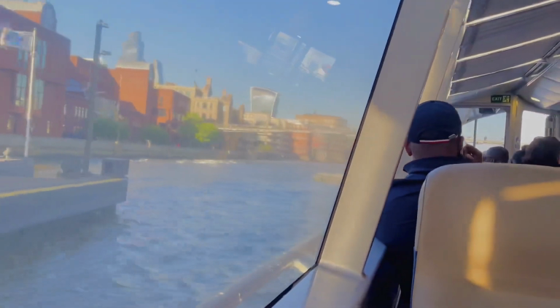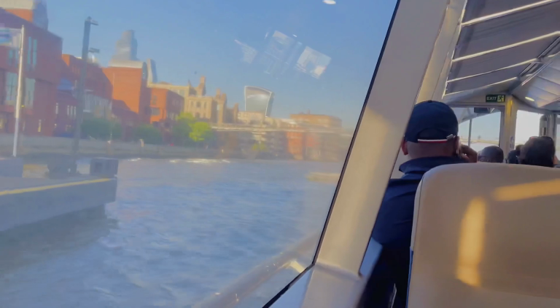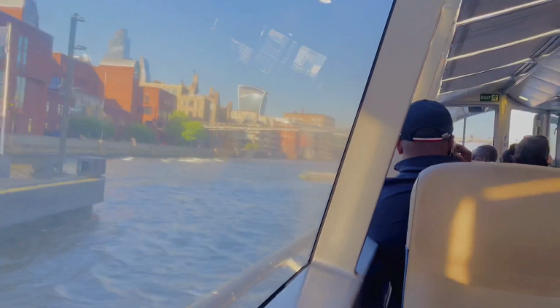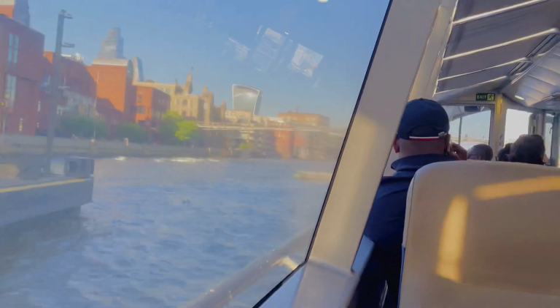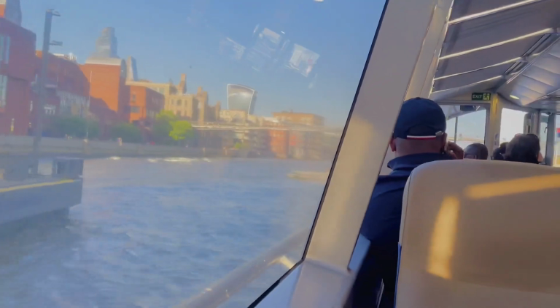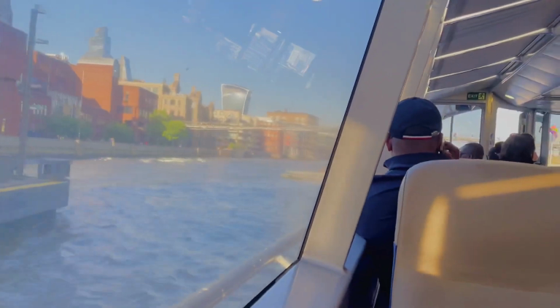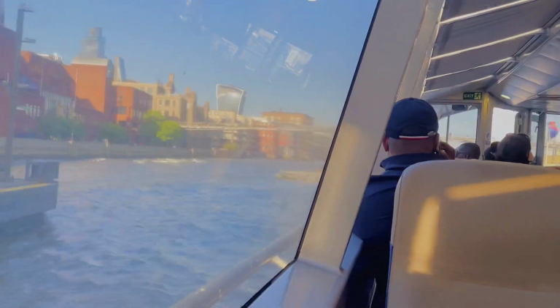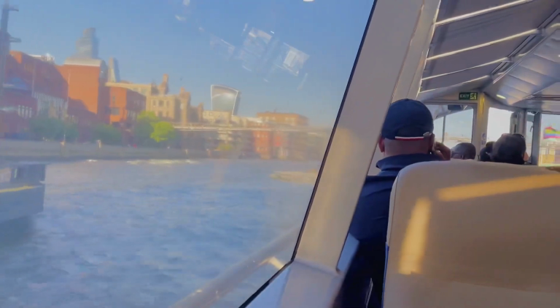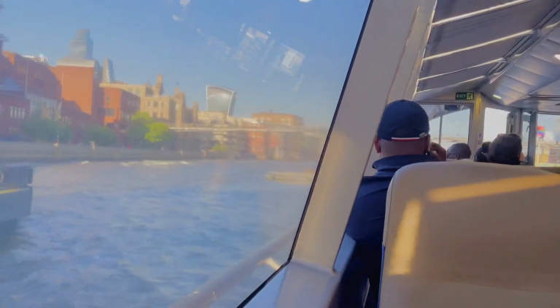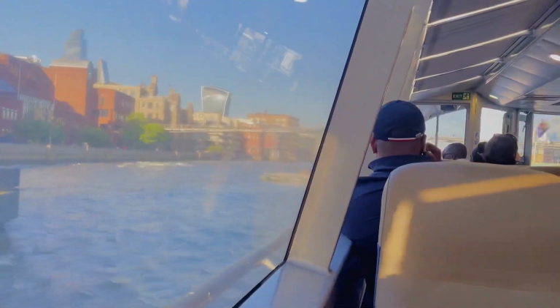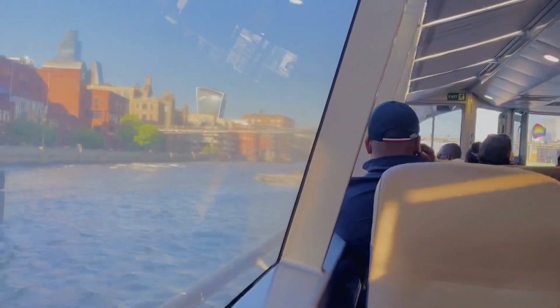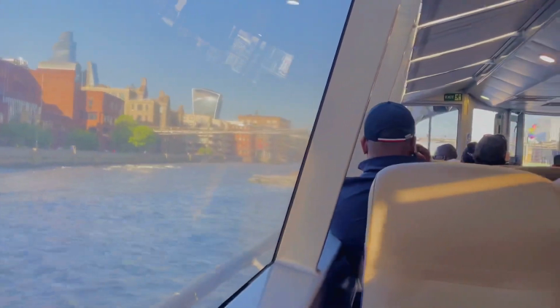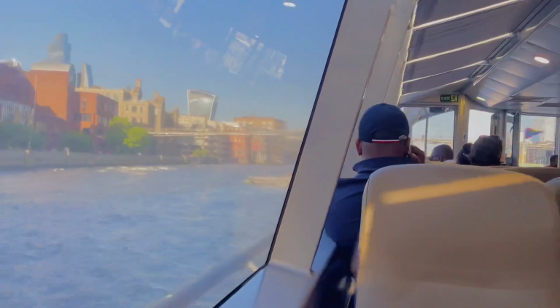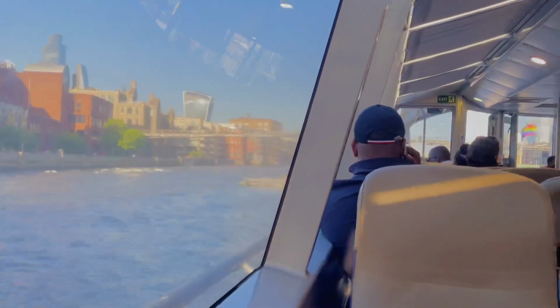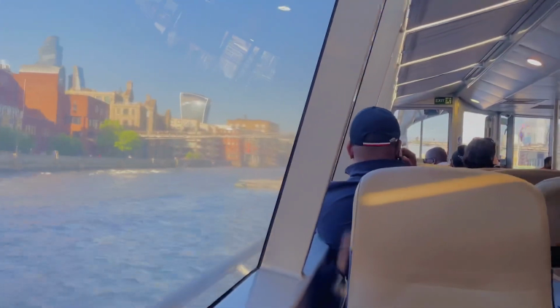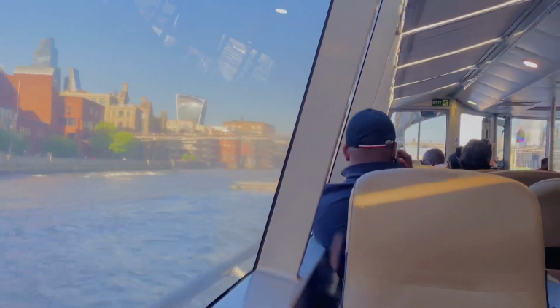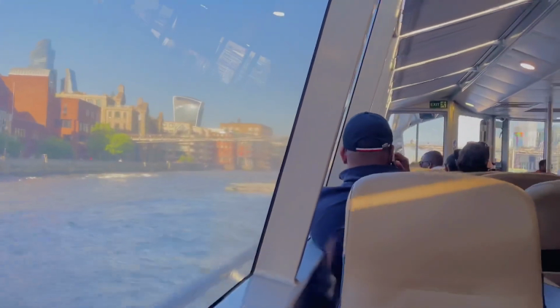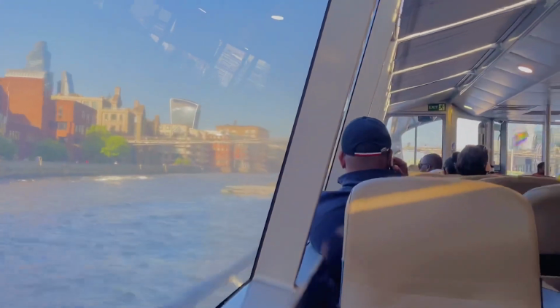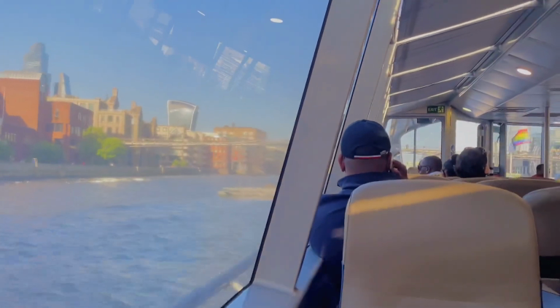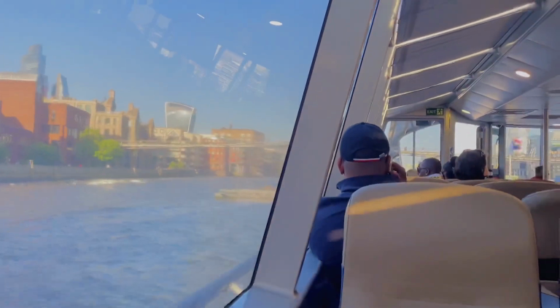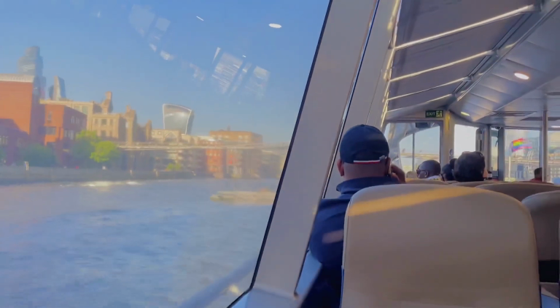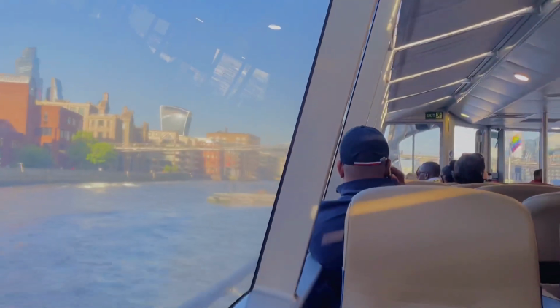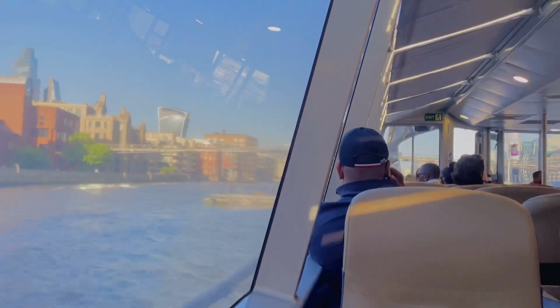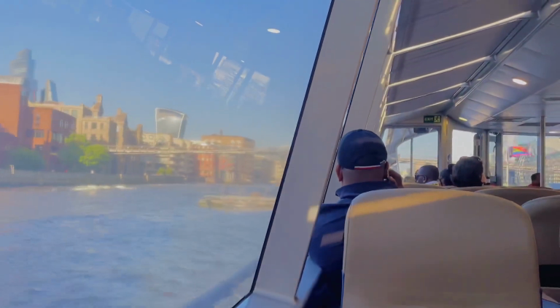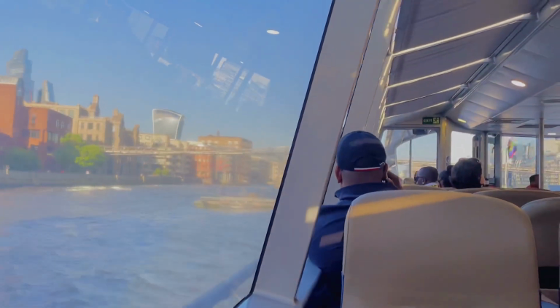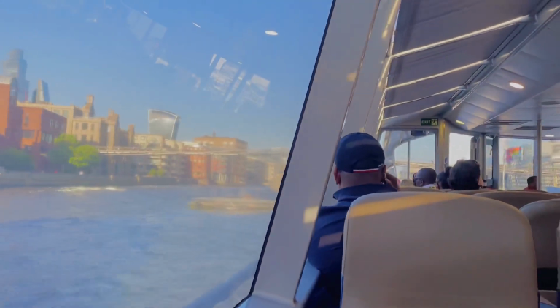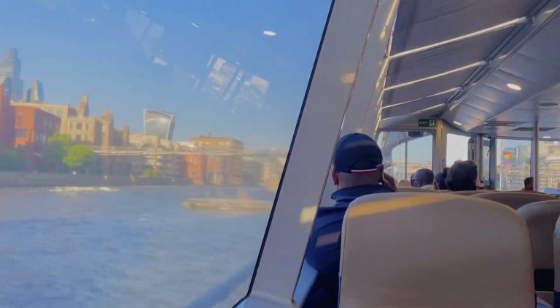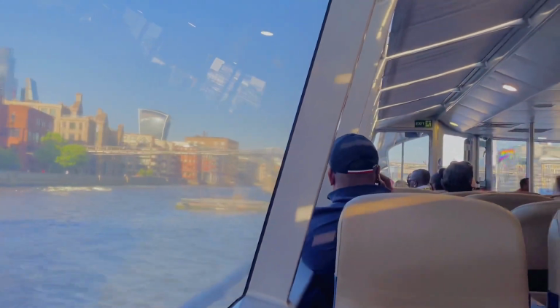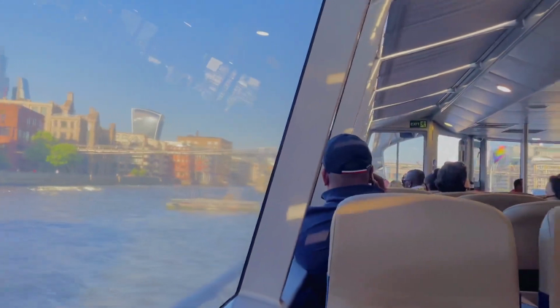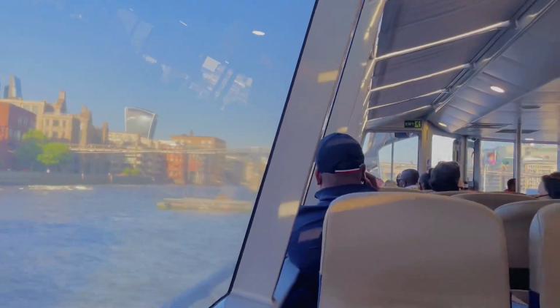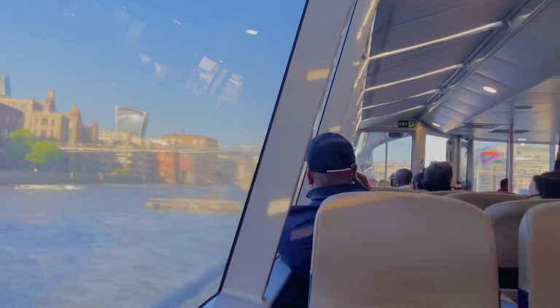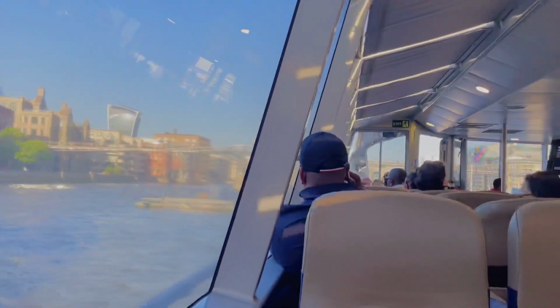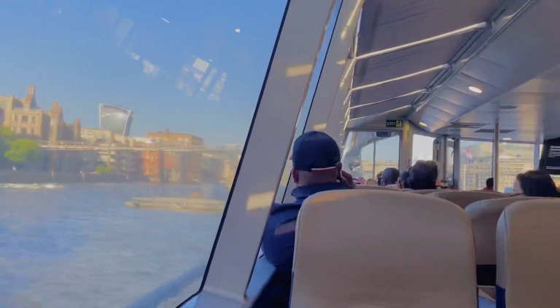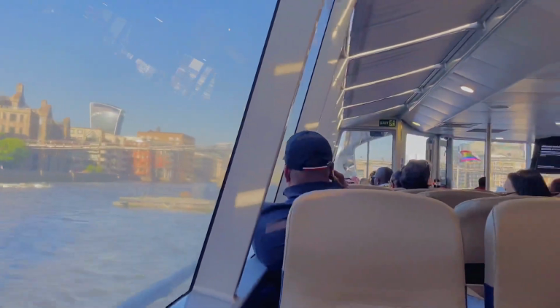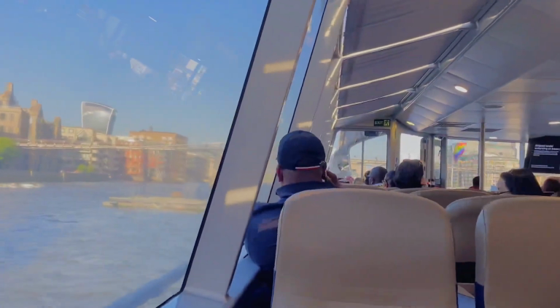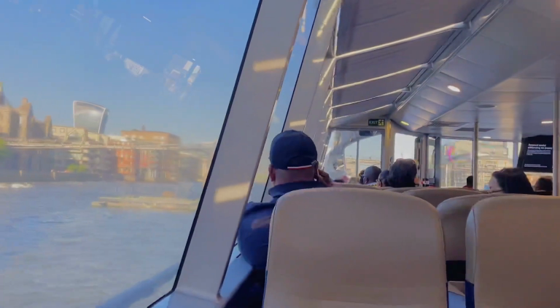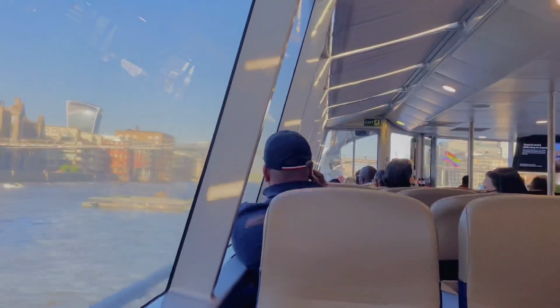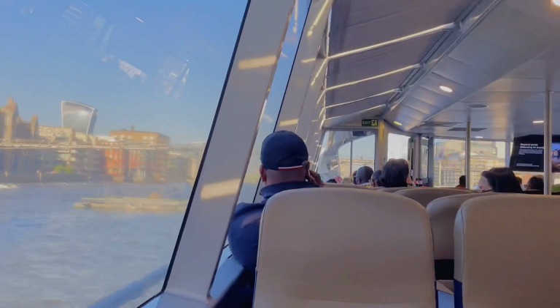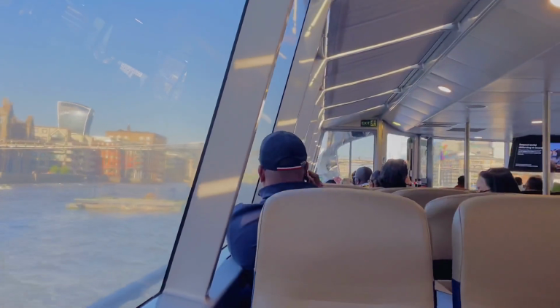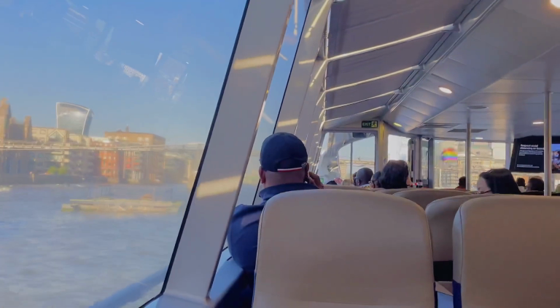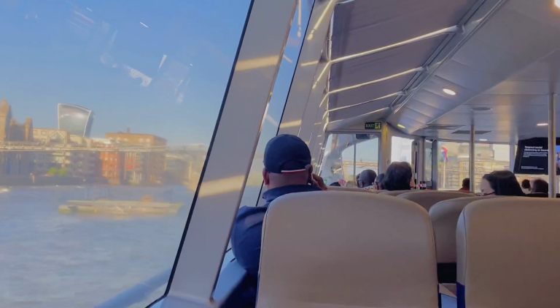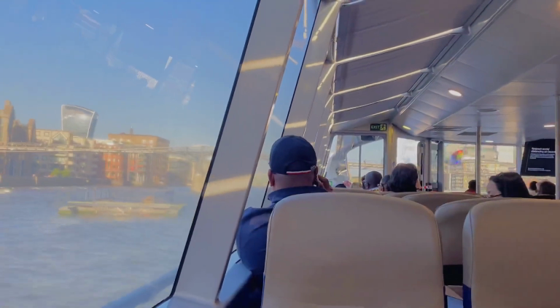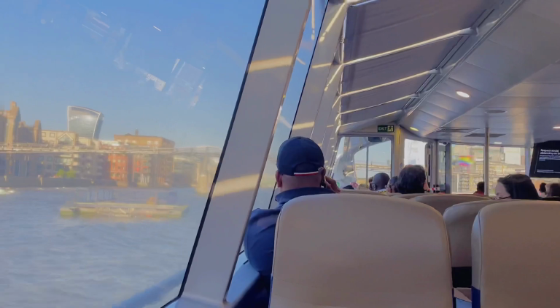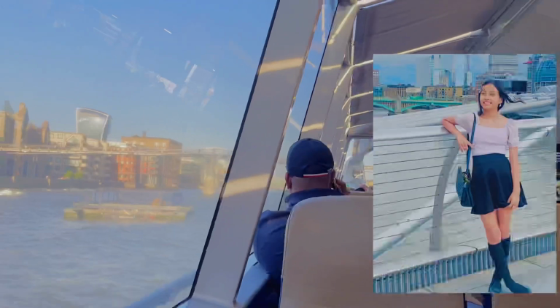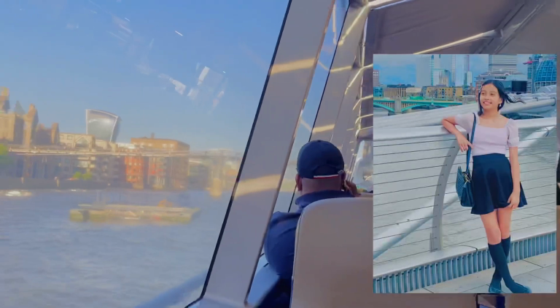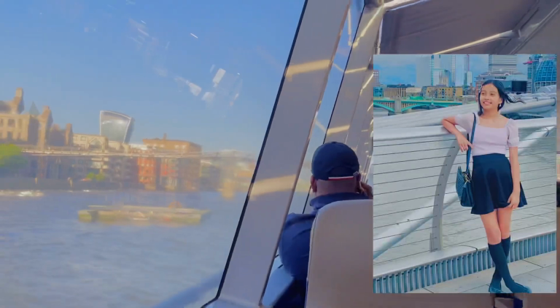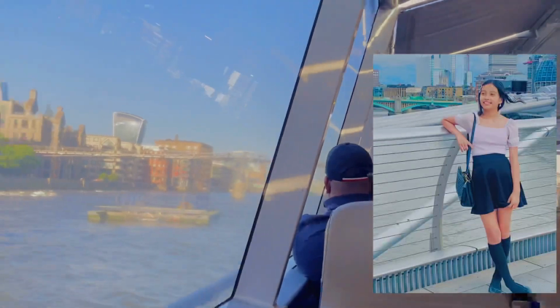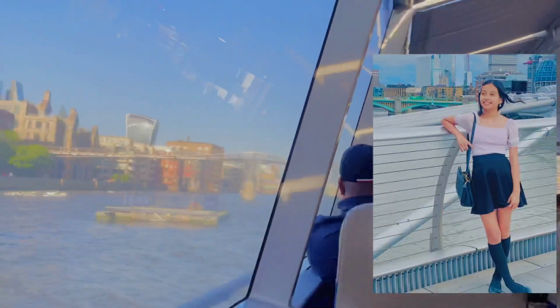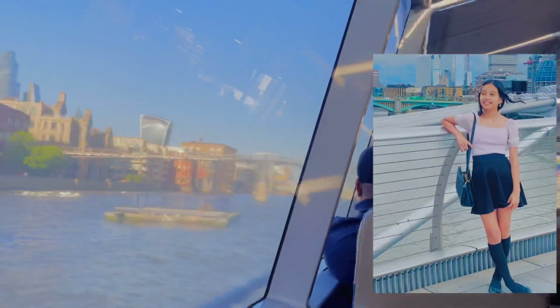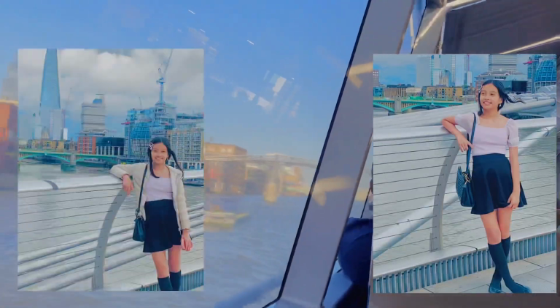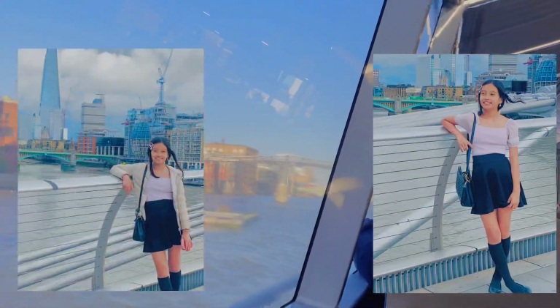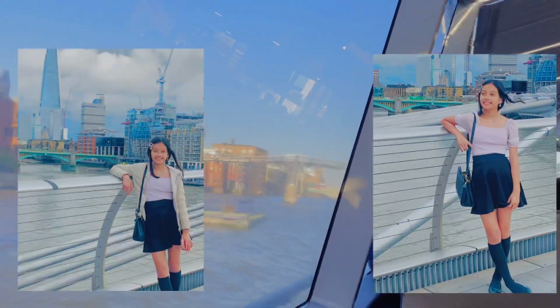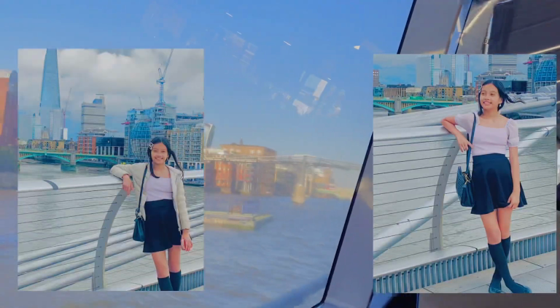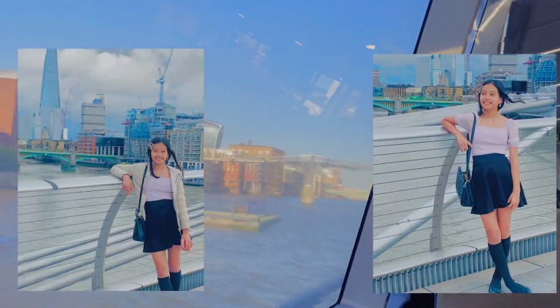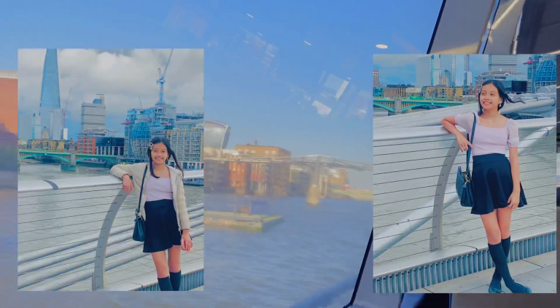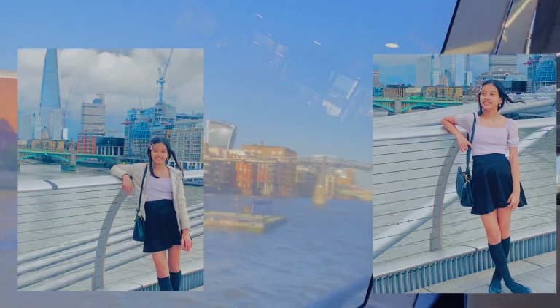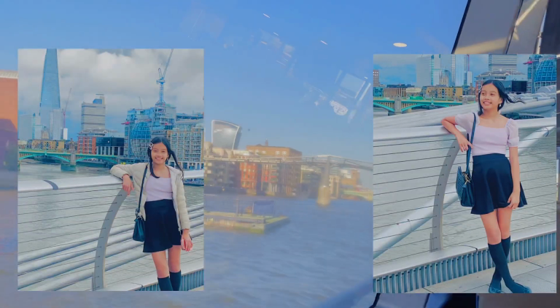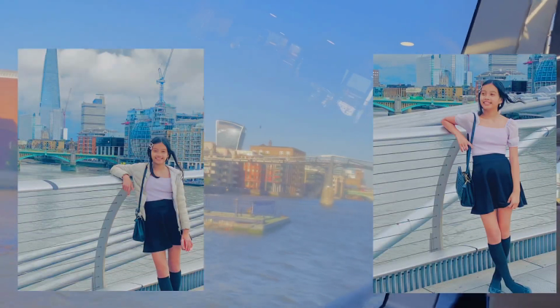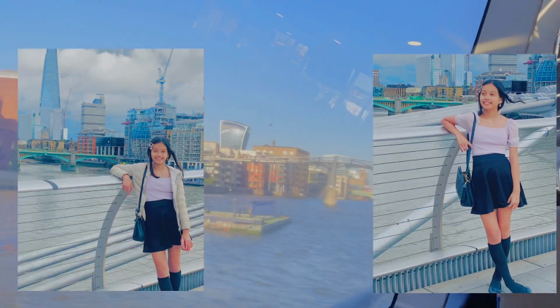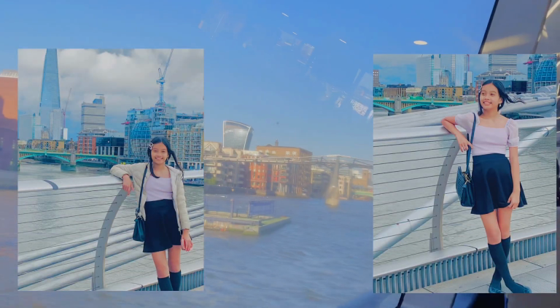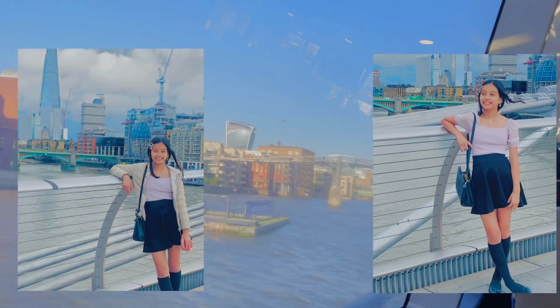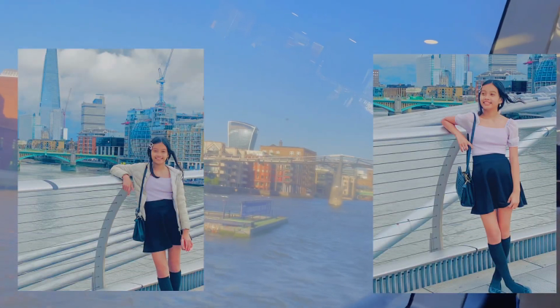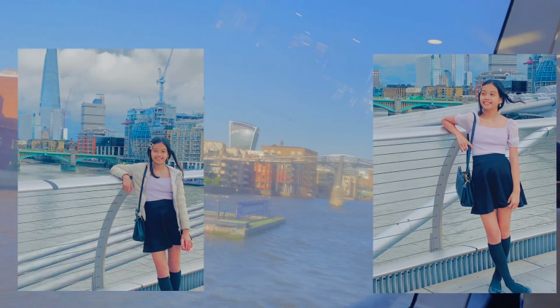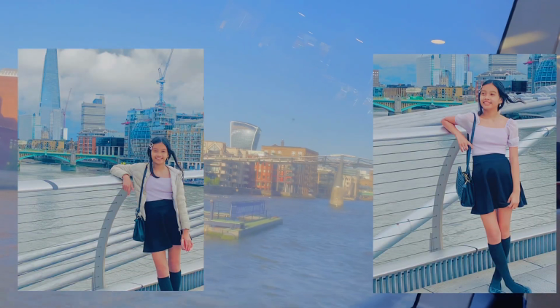This is the Millennium Bridge. The pictures that are shown here were actually taken on the Millennium Bridge.